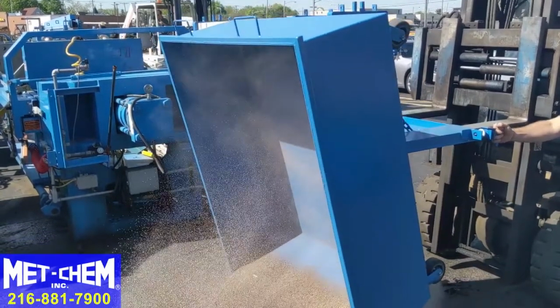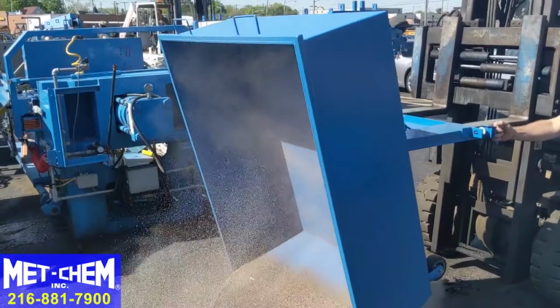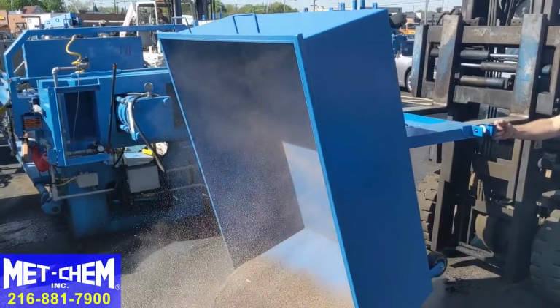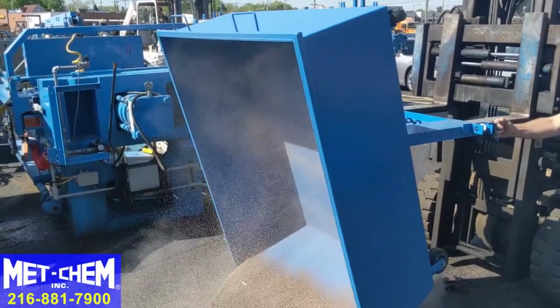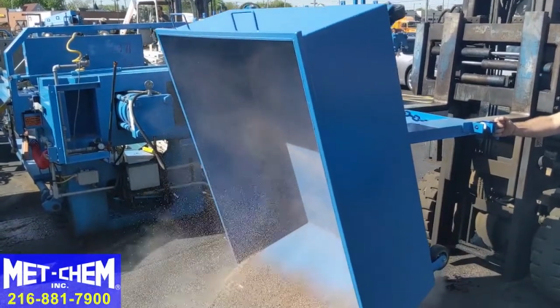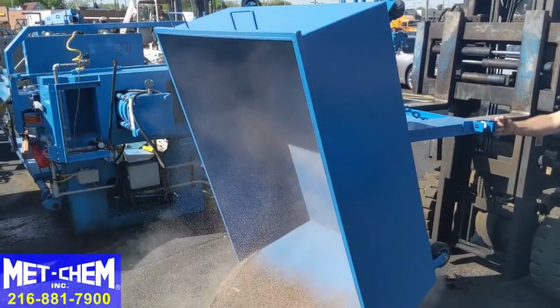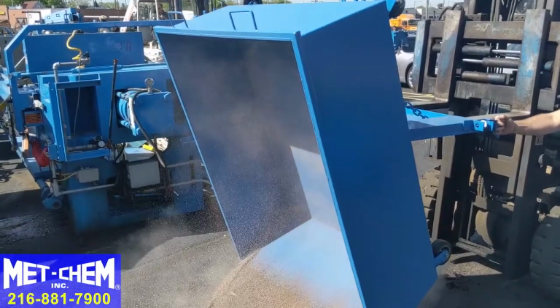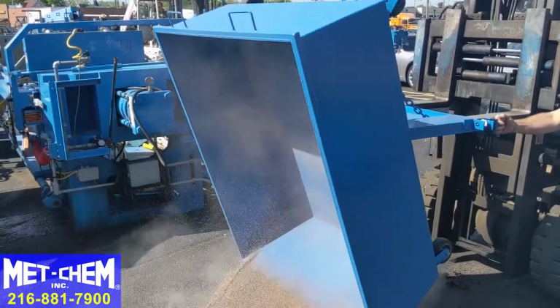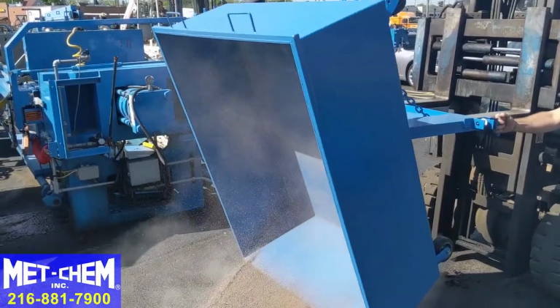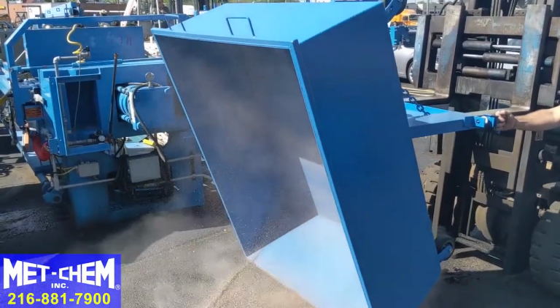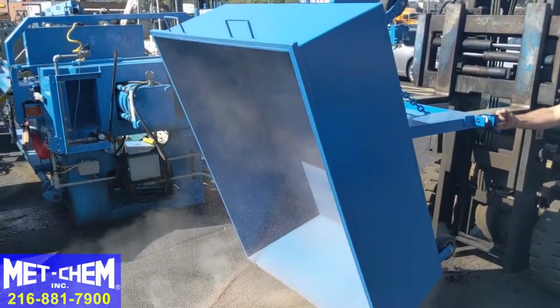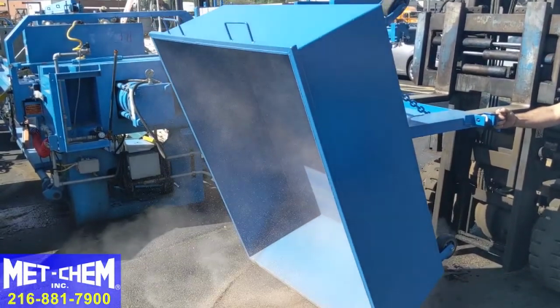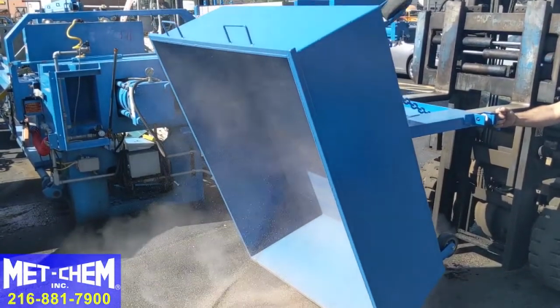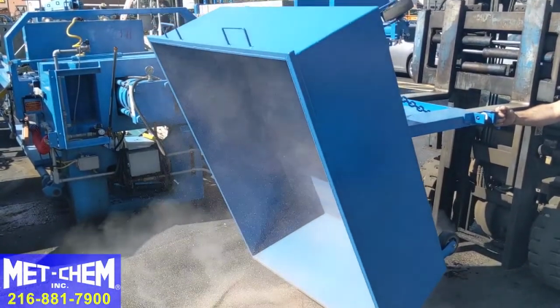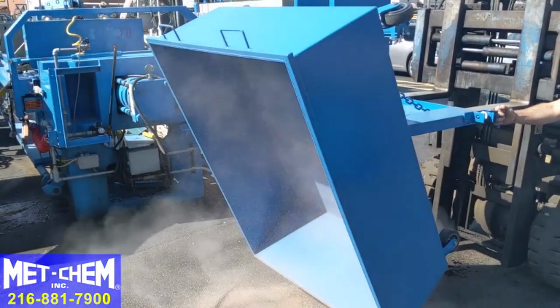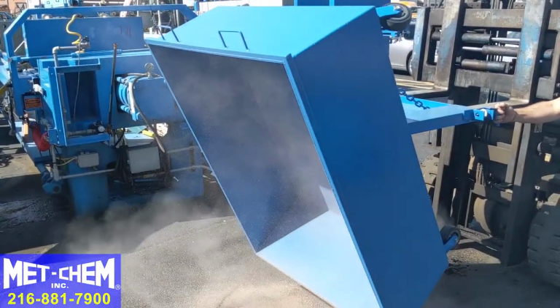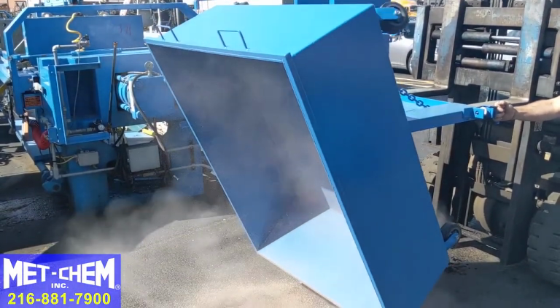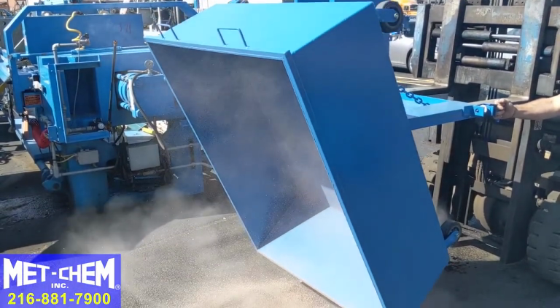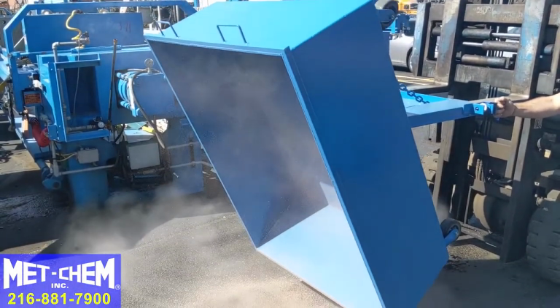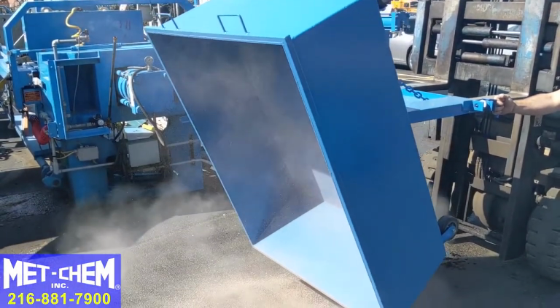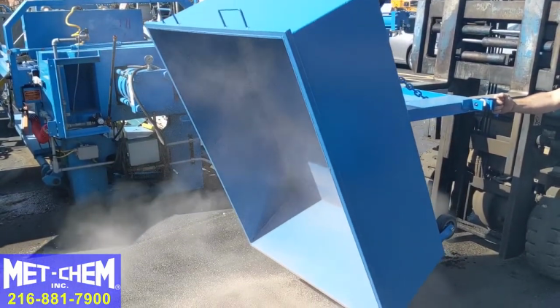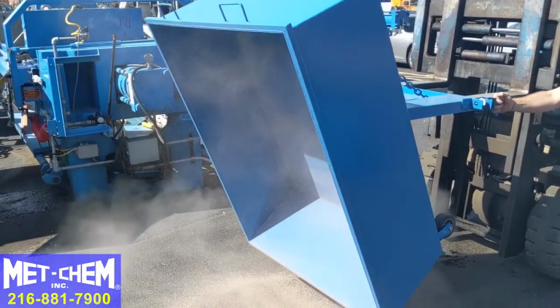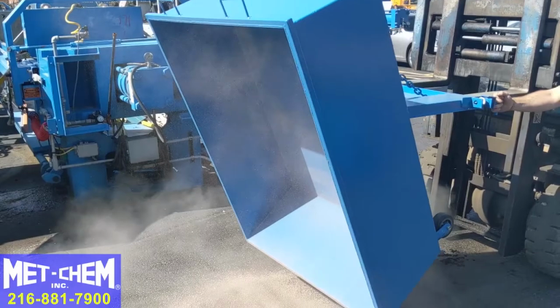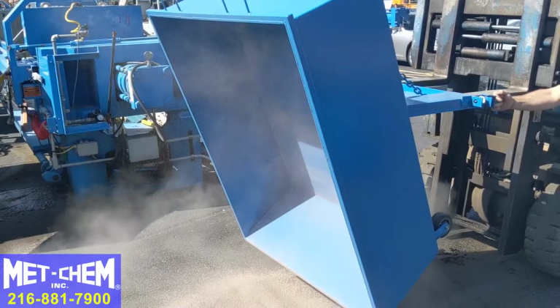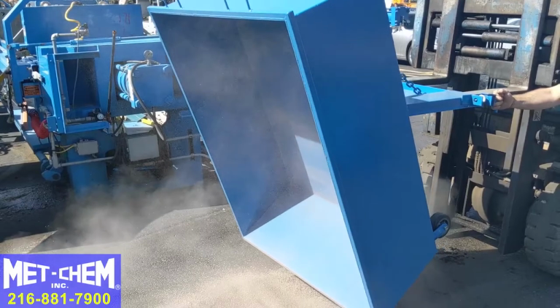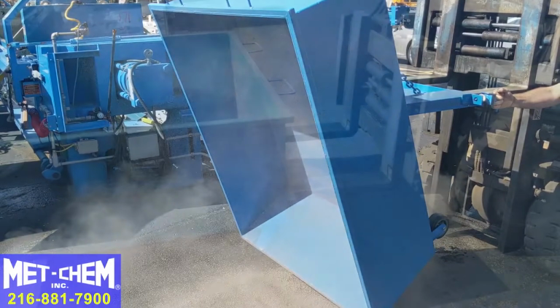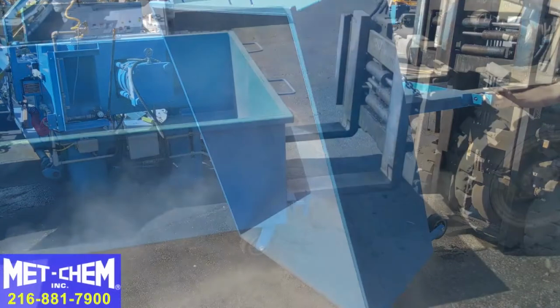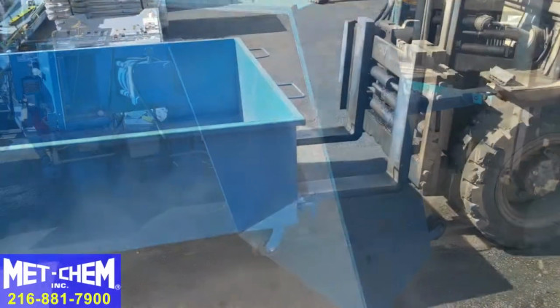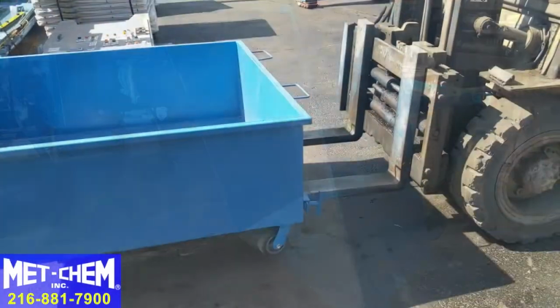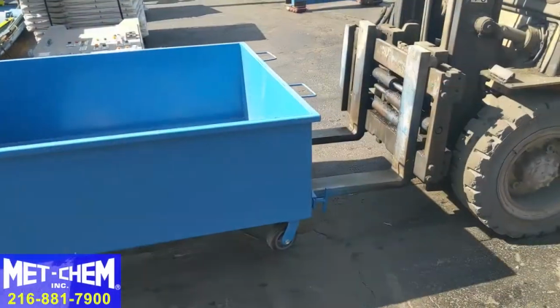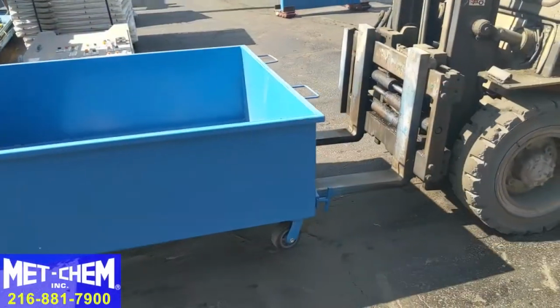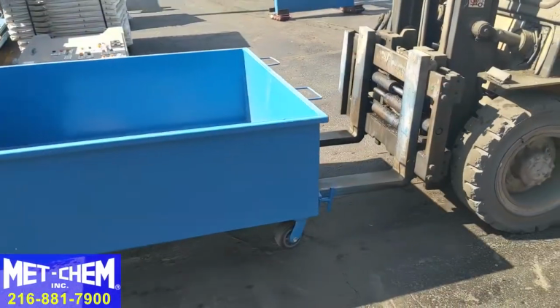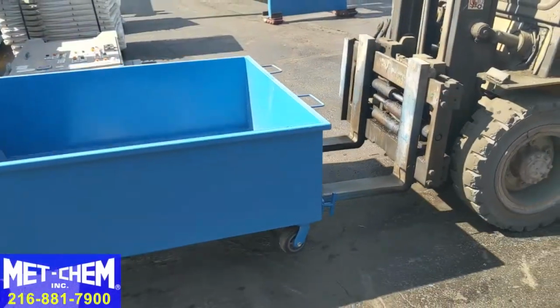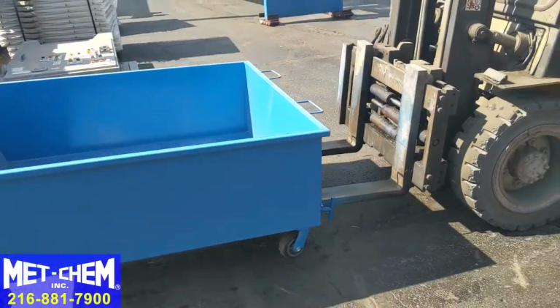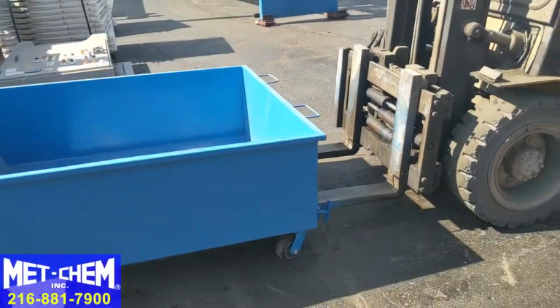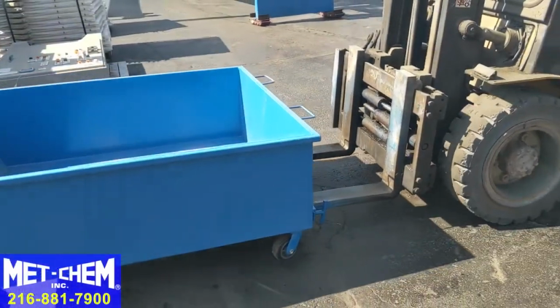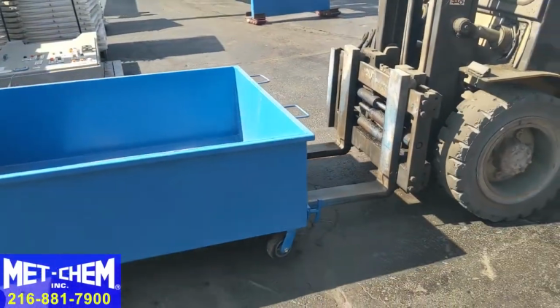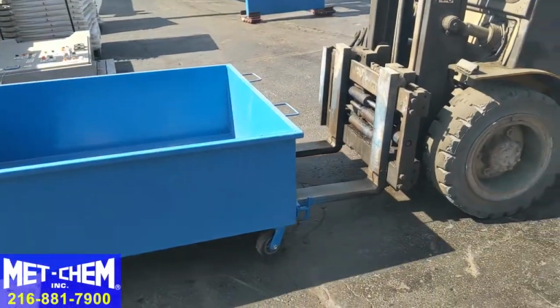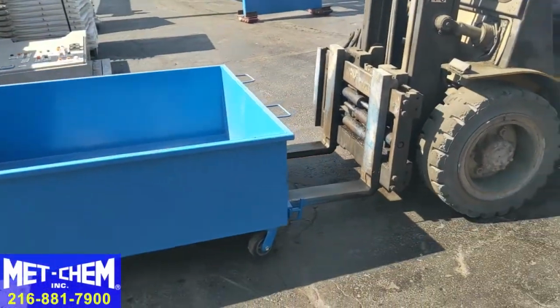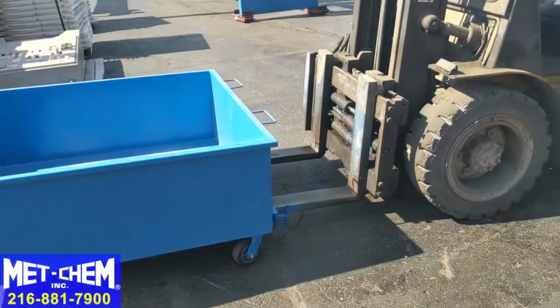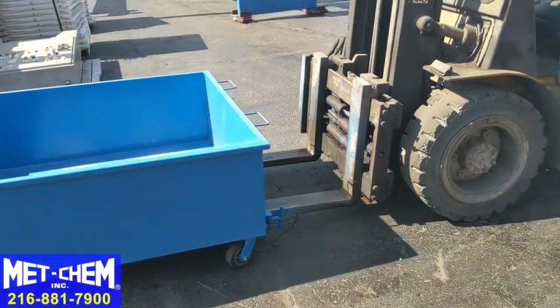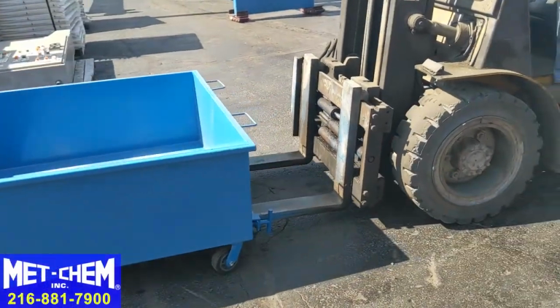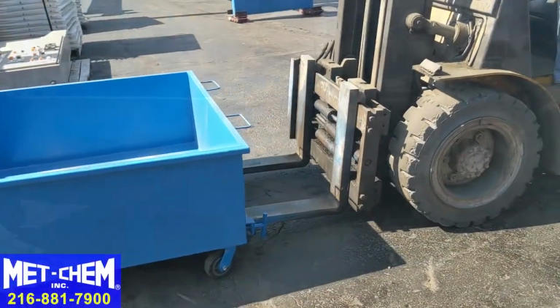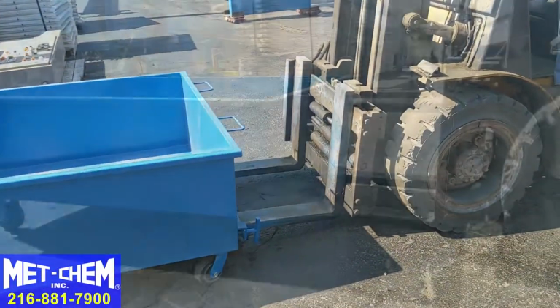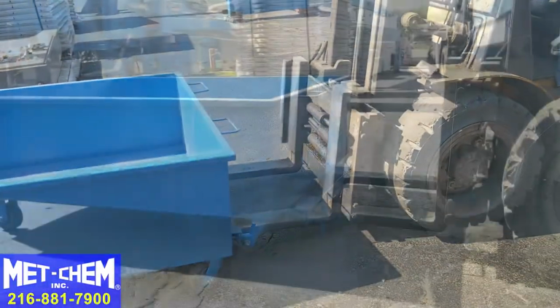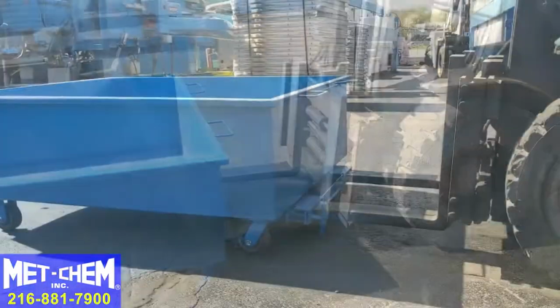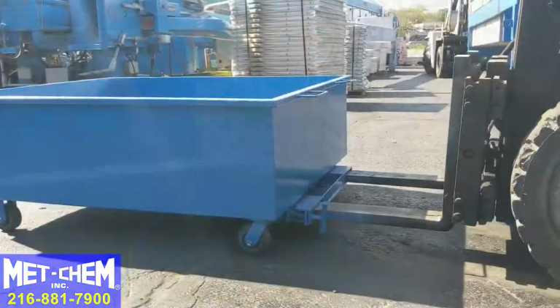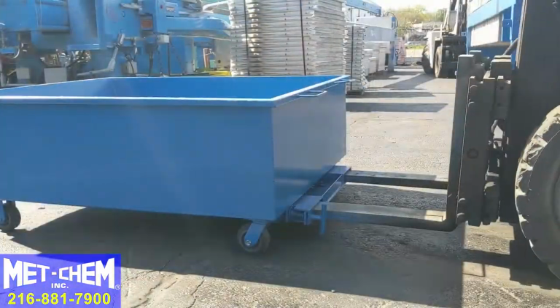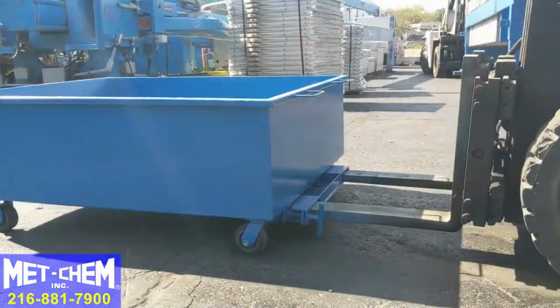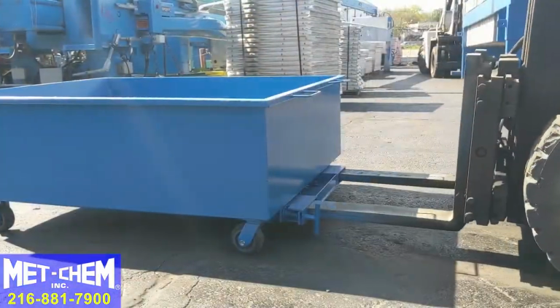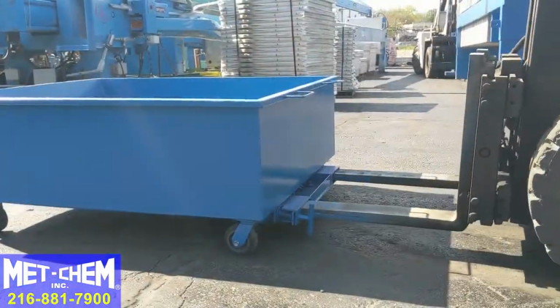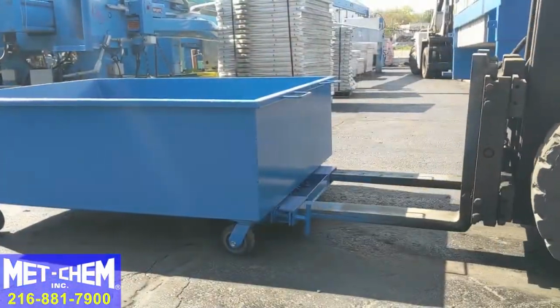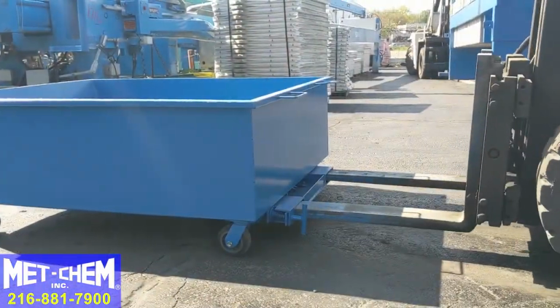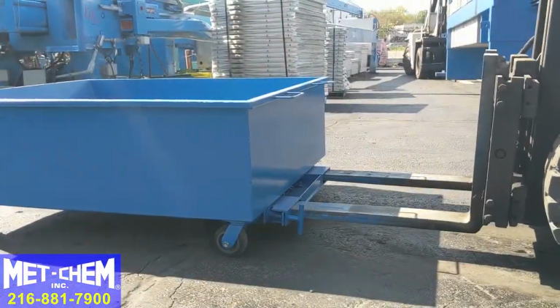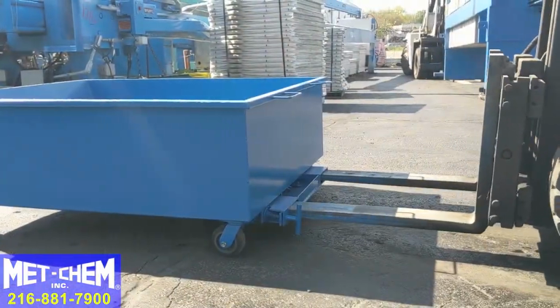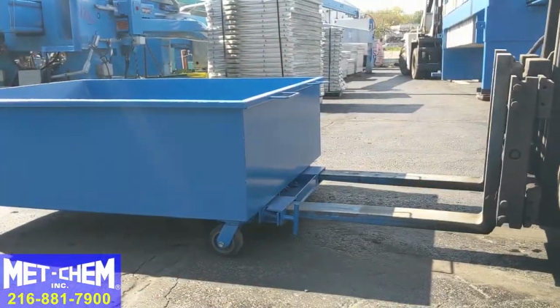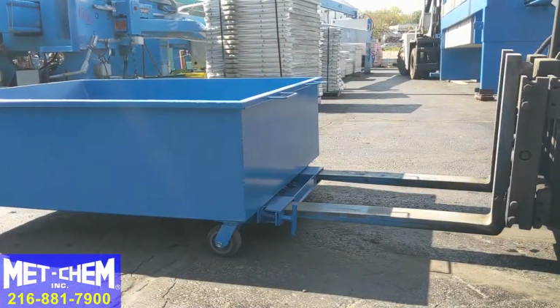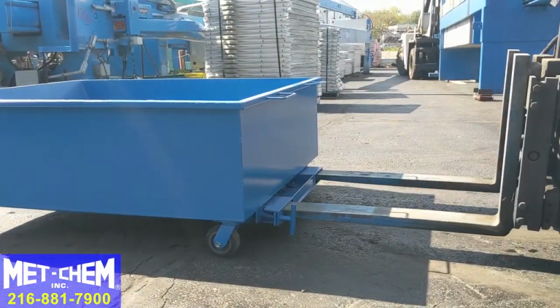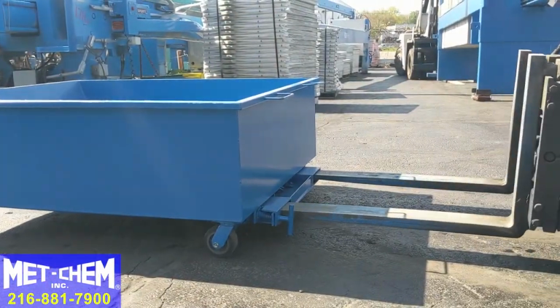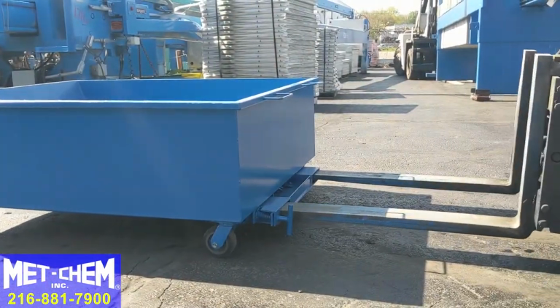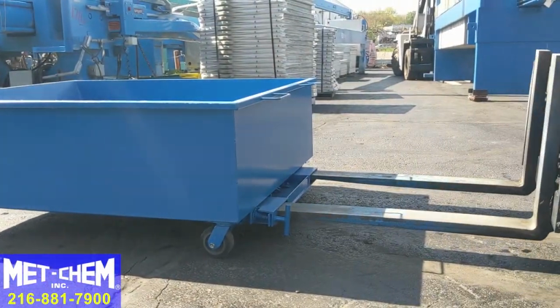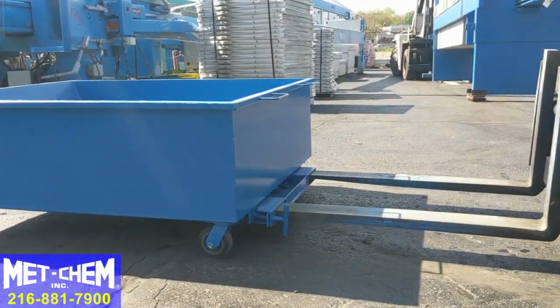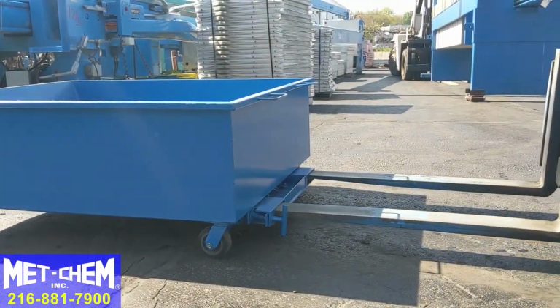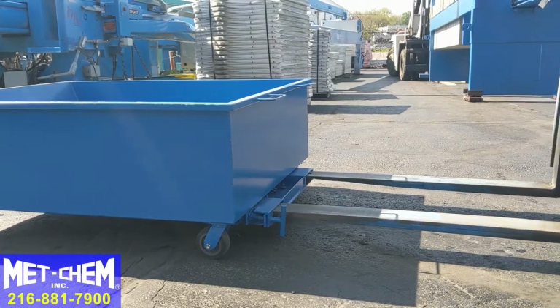Once the dumpster is emptied, it is lowered back to the ground and then rolled back into position under the filter press to be refilled.